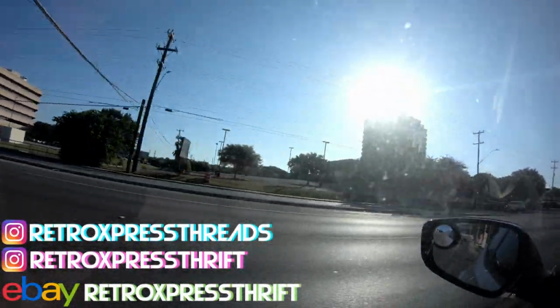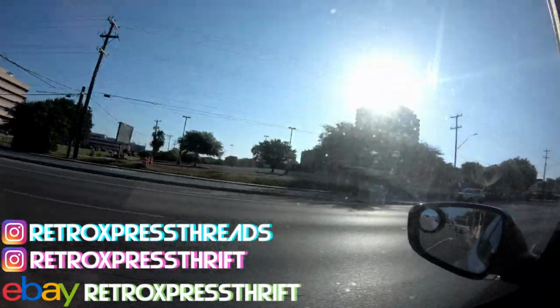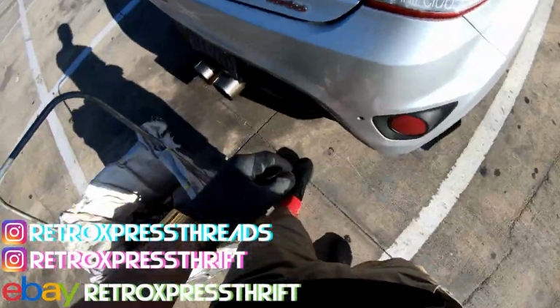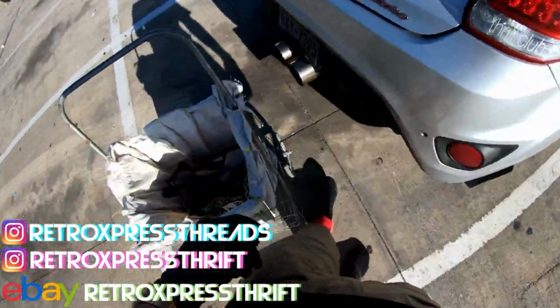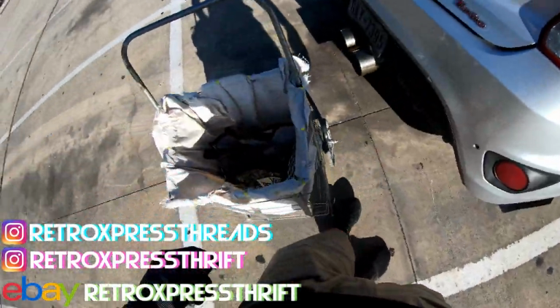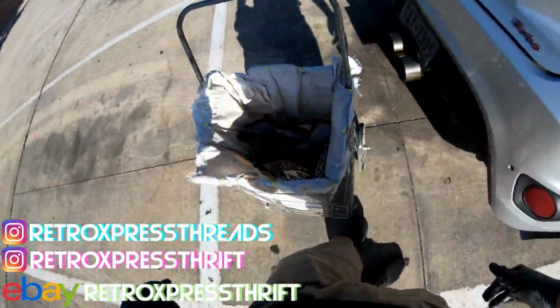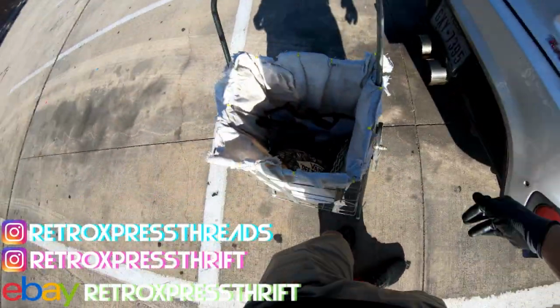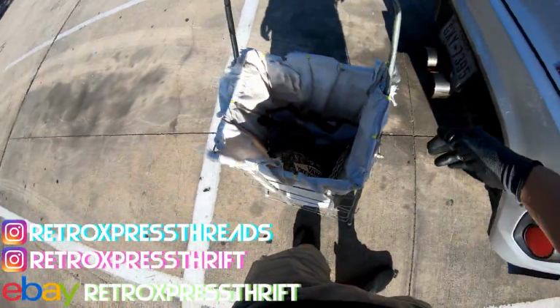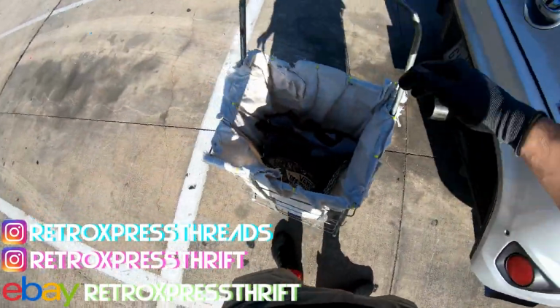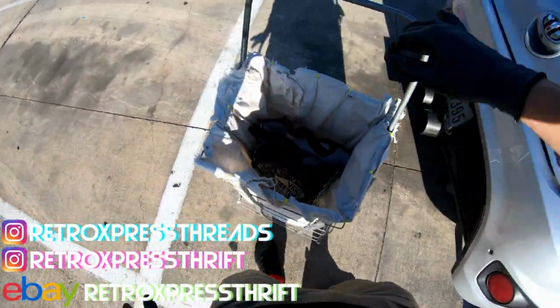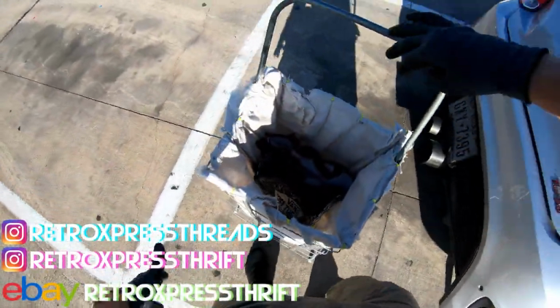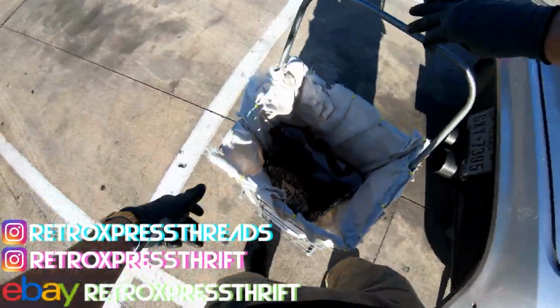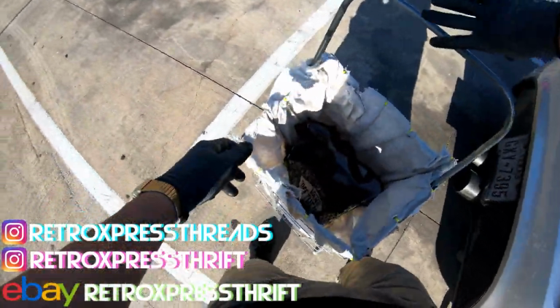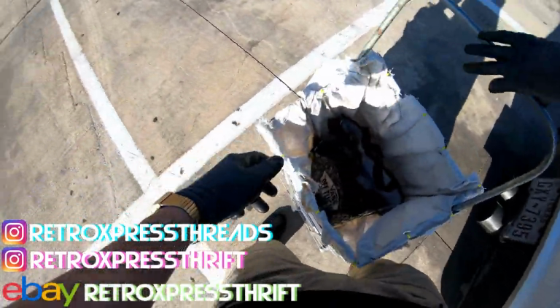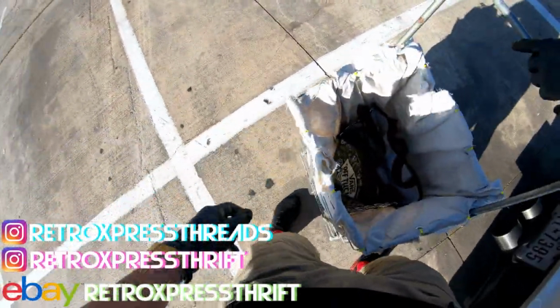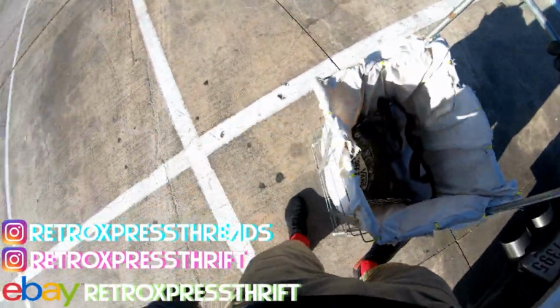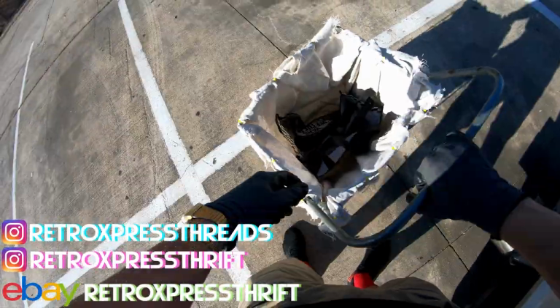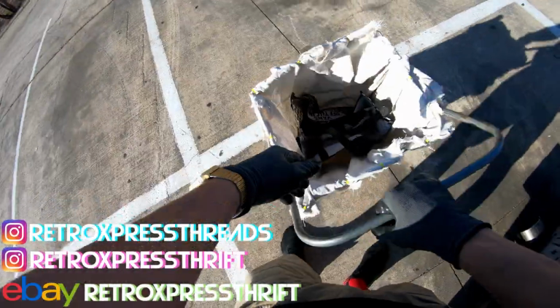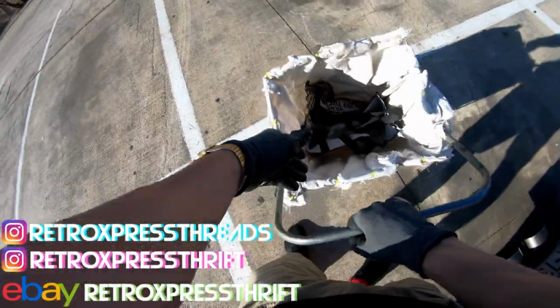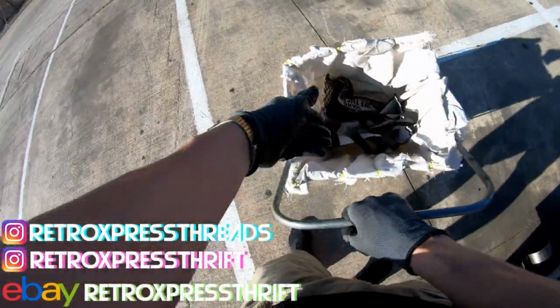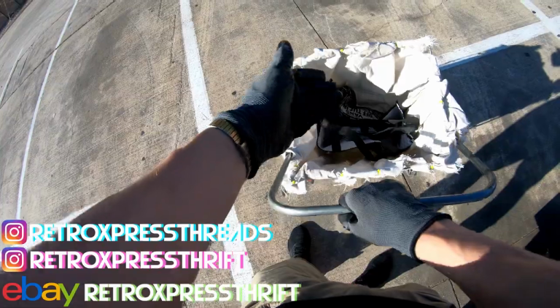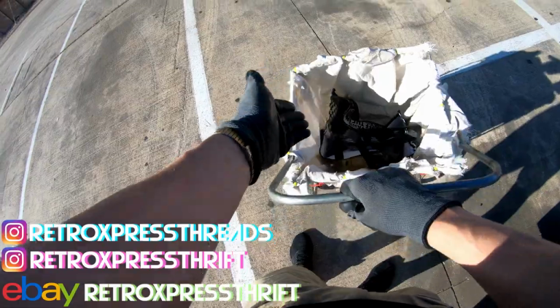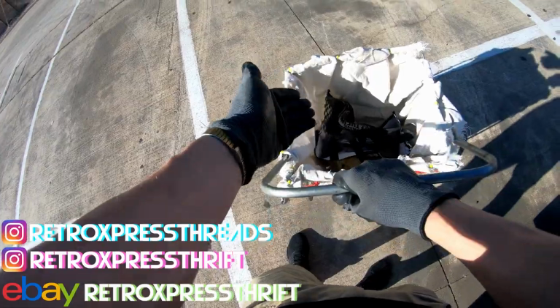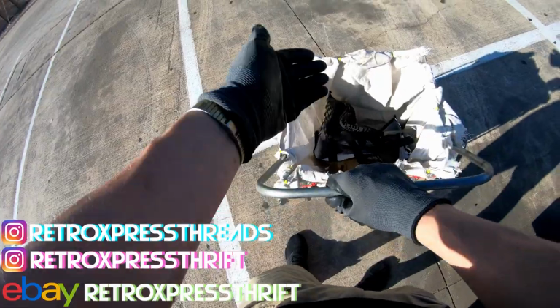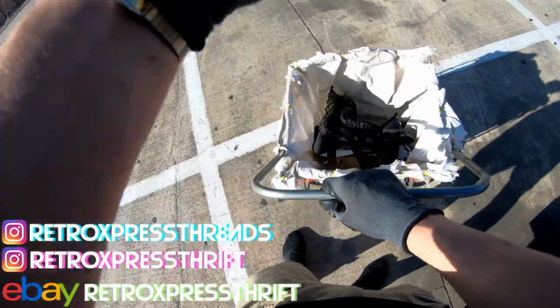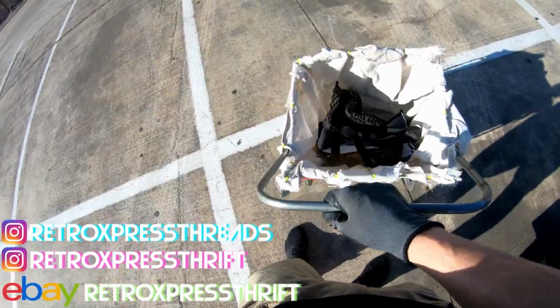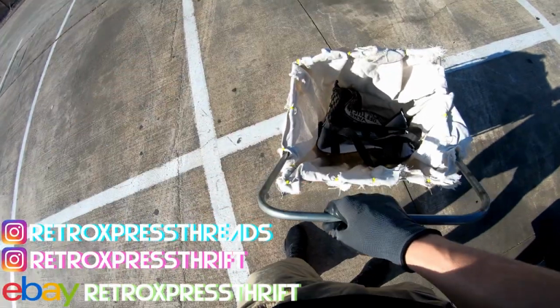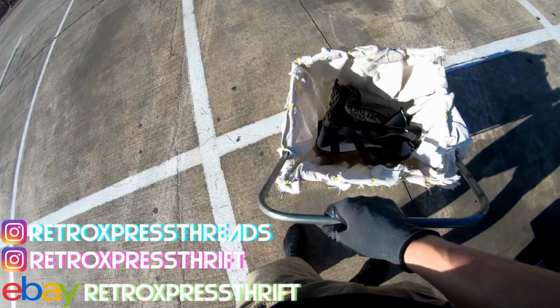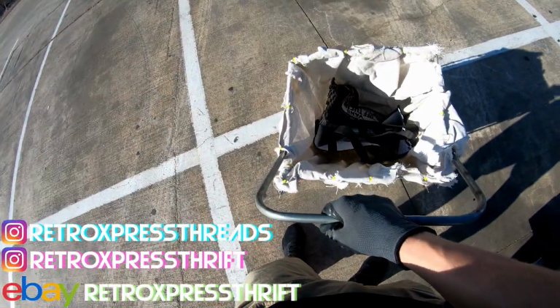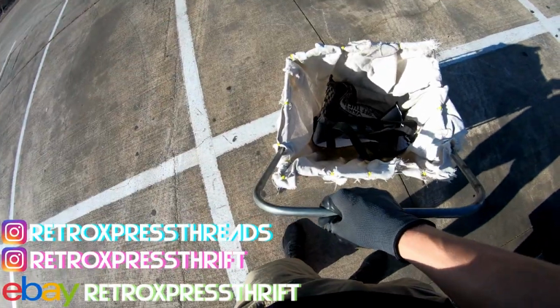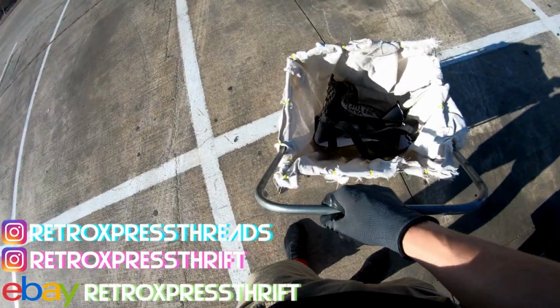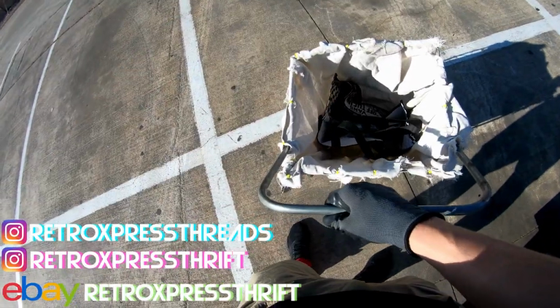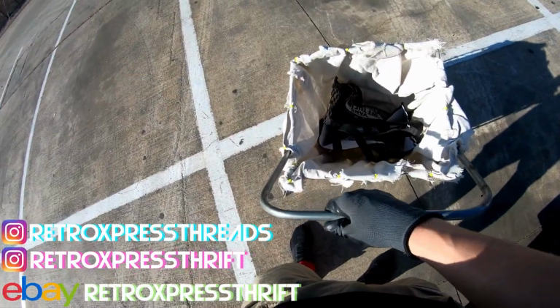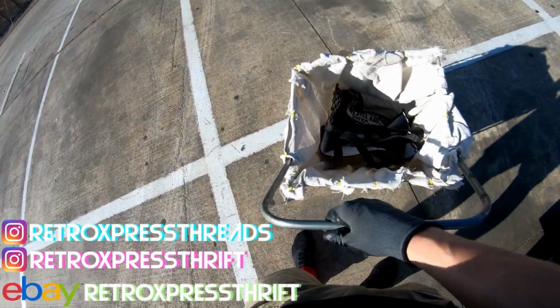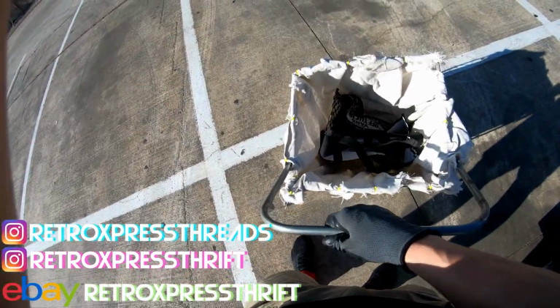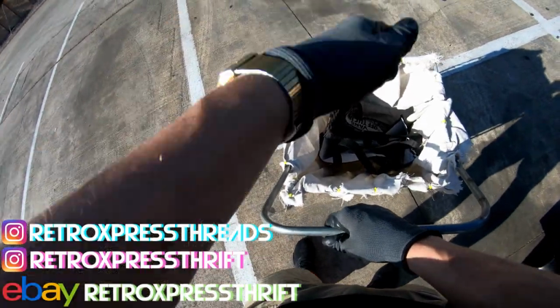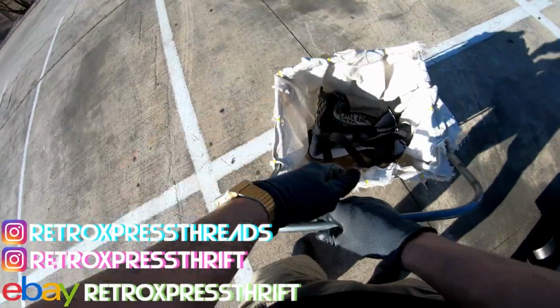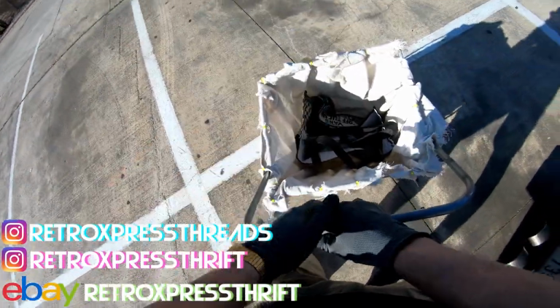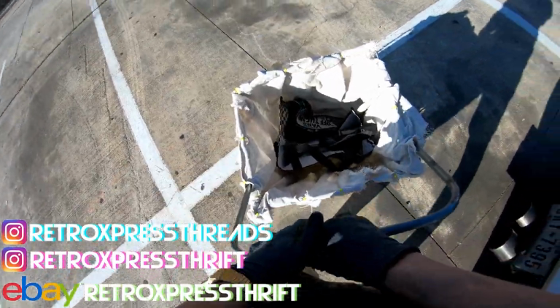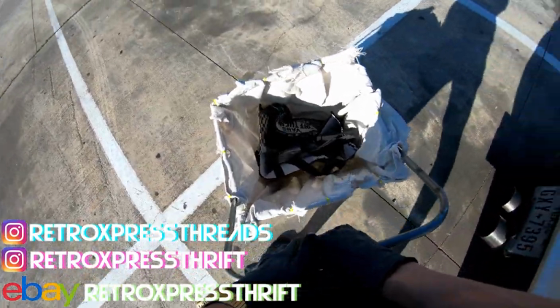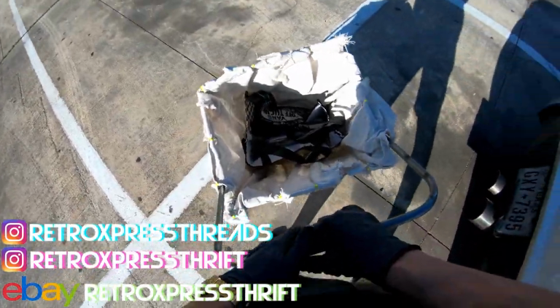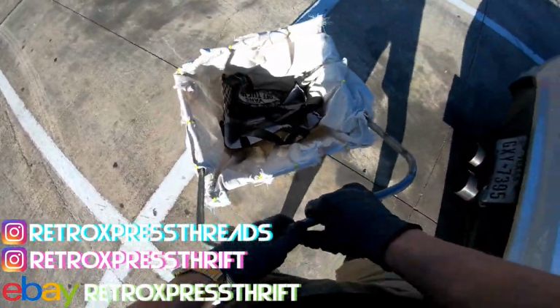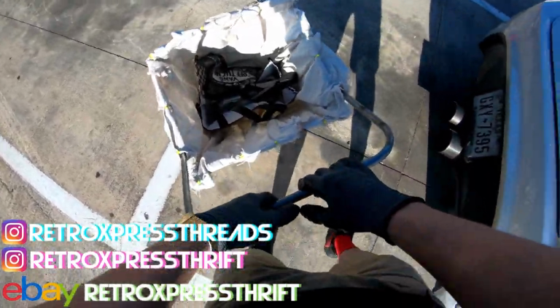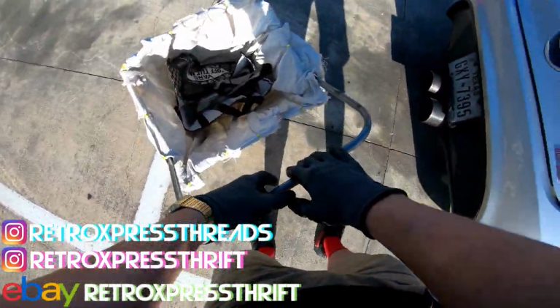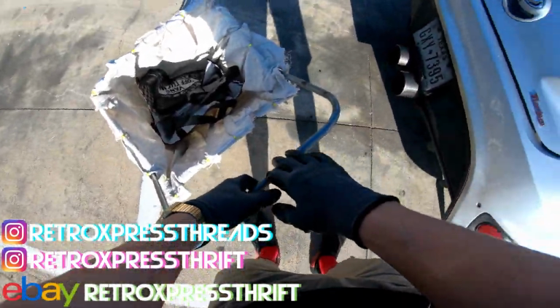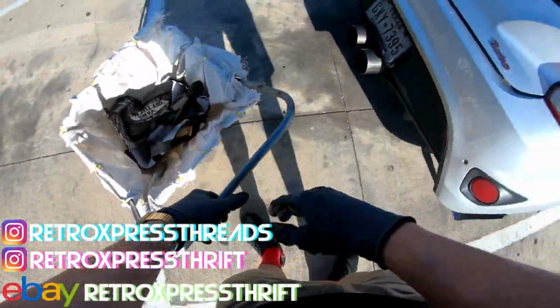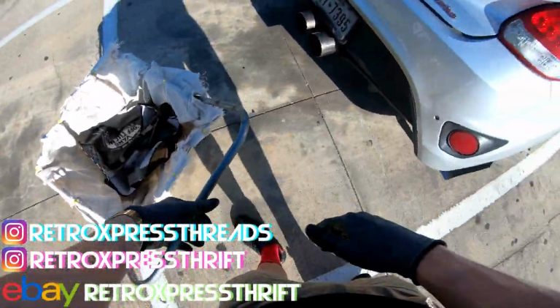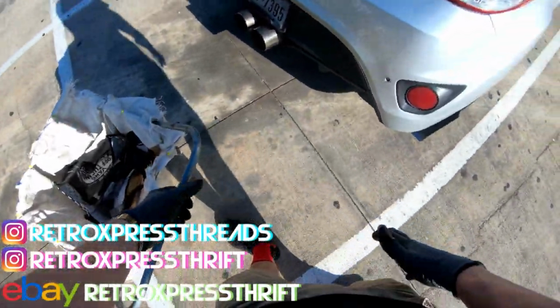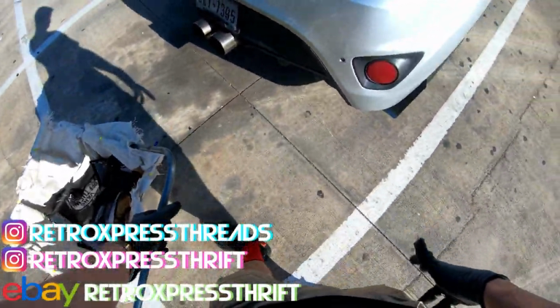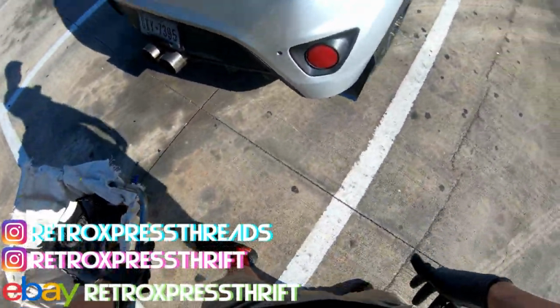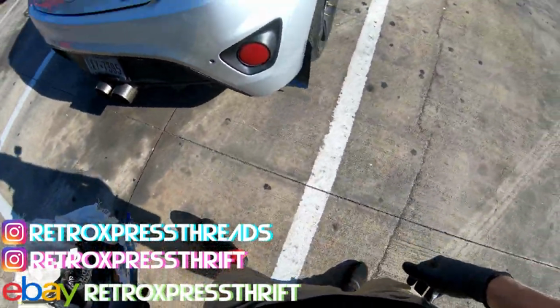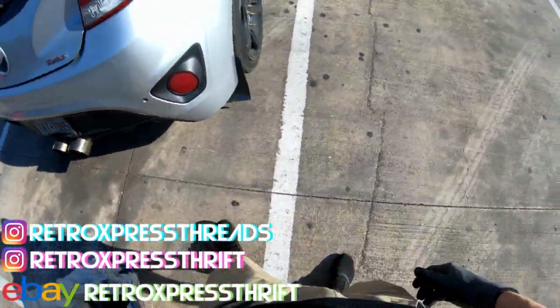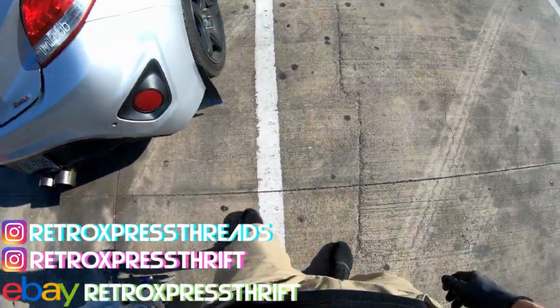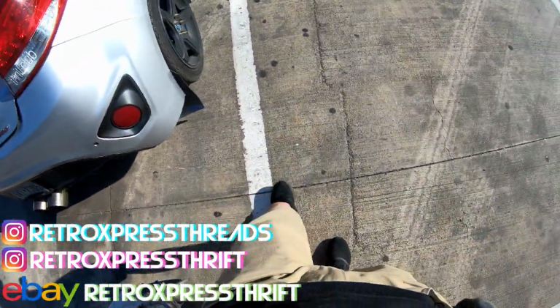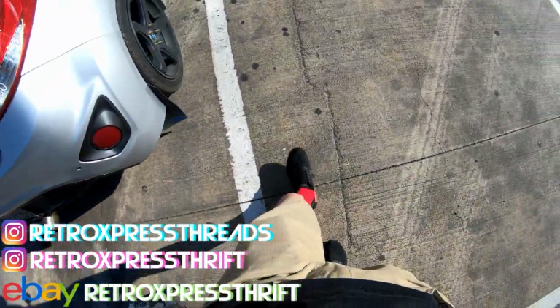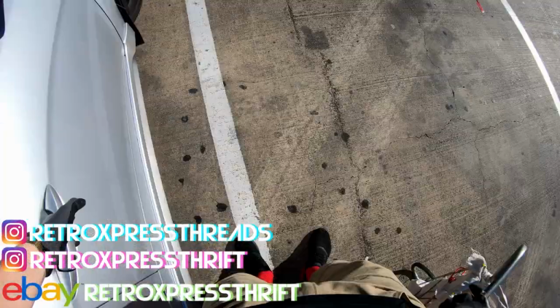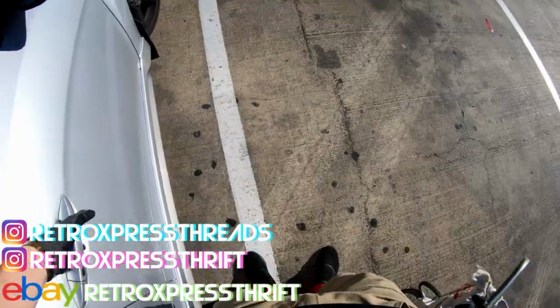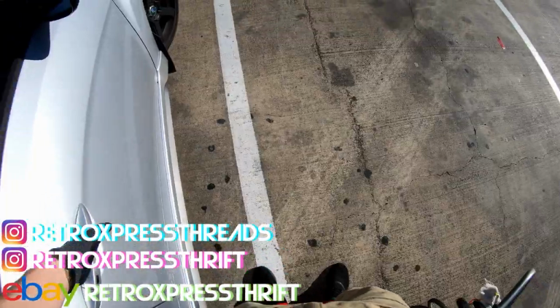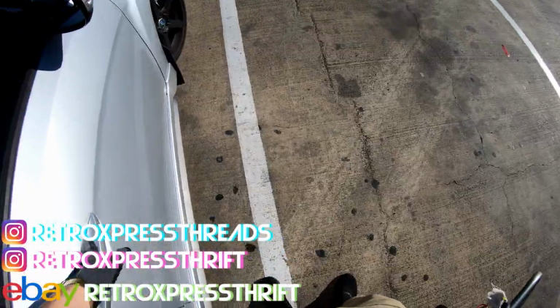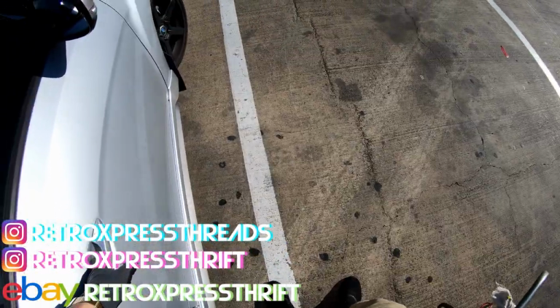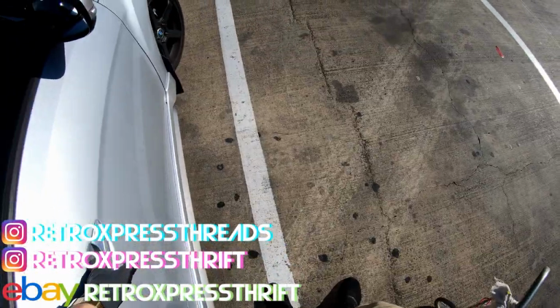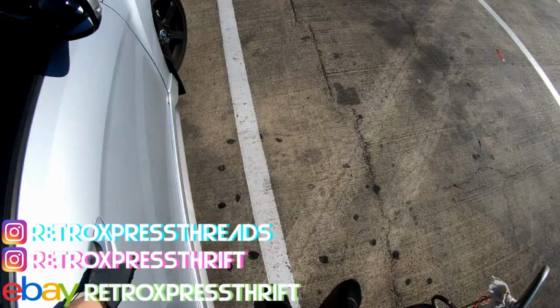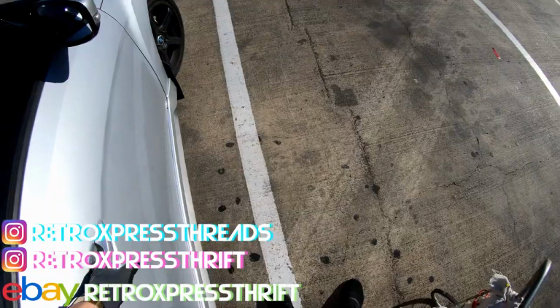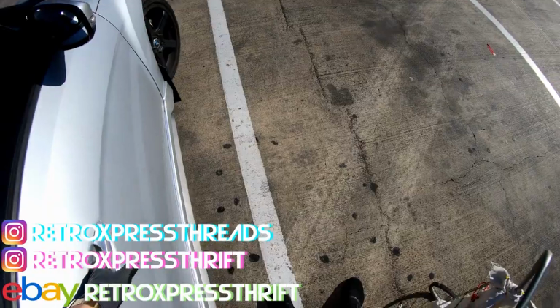Ladies and gentlemen, we have arrived. I got my snacks in here so I don't feel like shit and pass out and die. Let's get this party started.